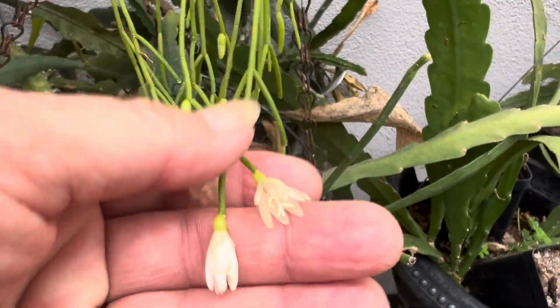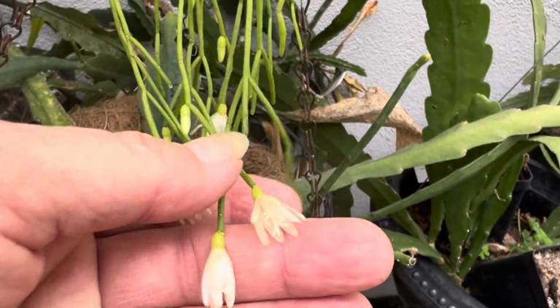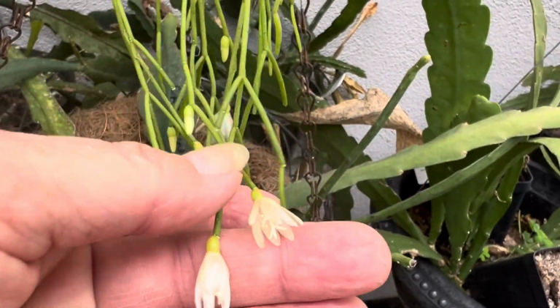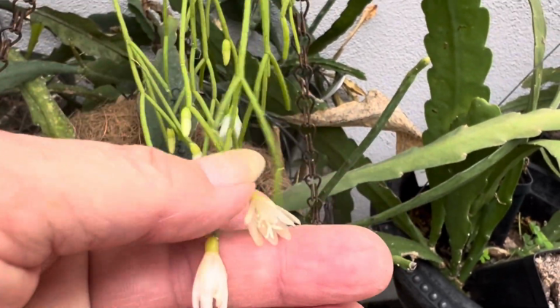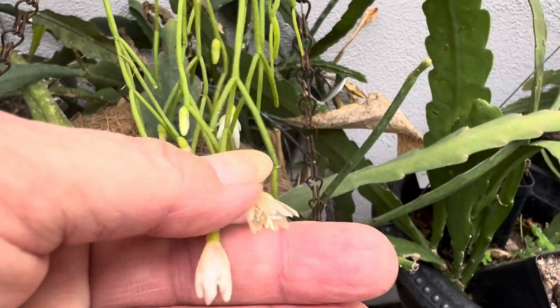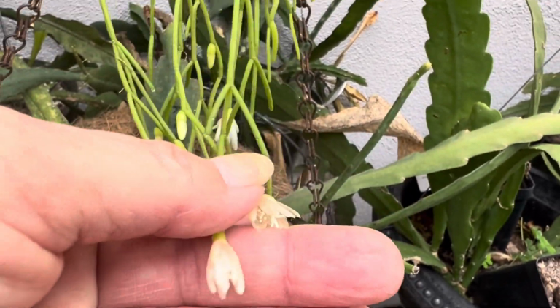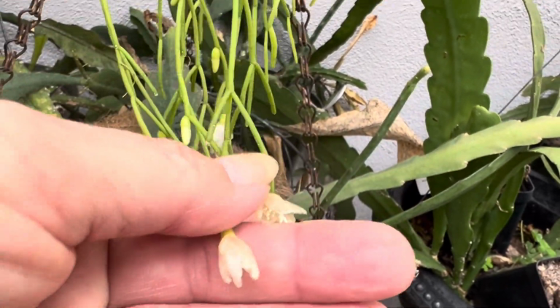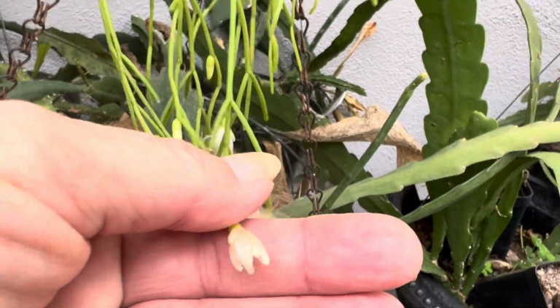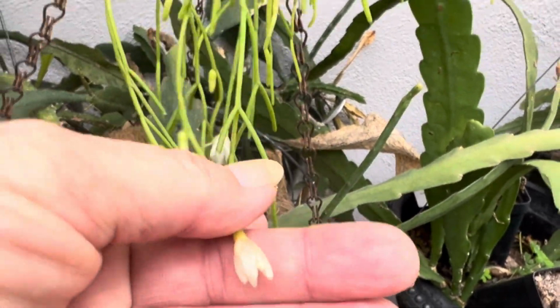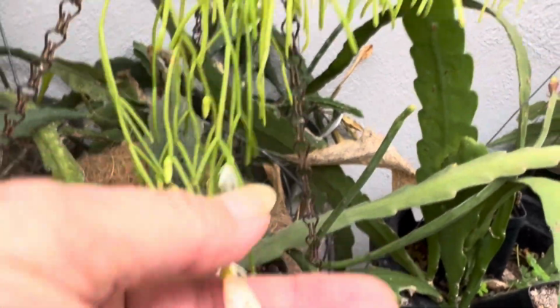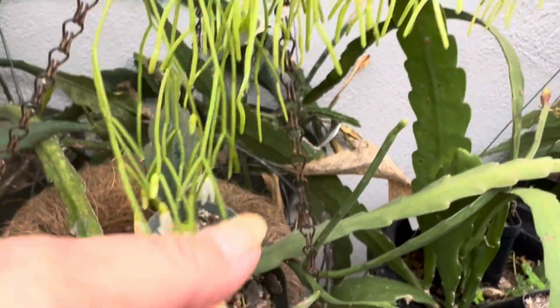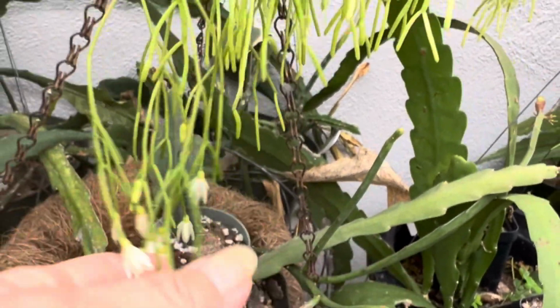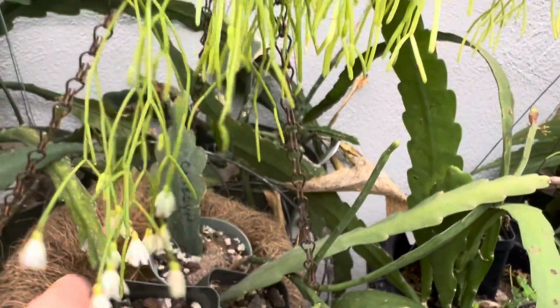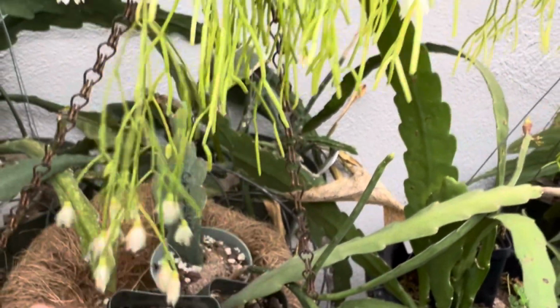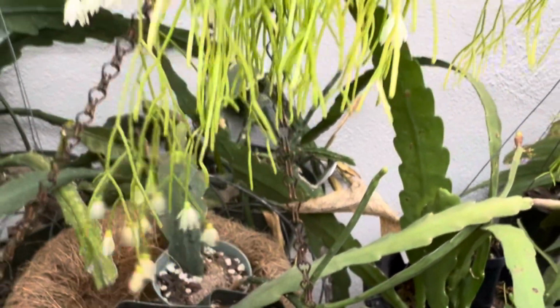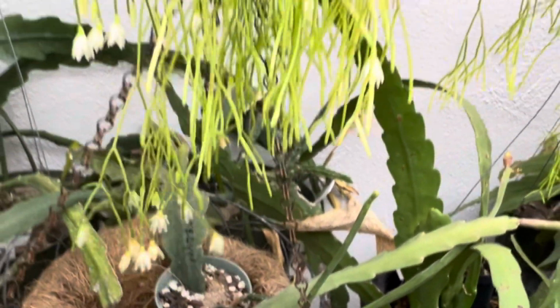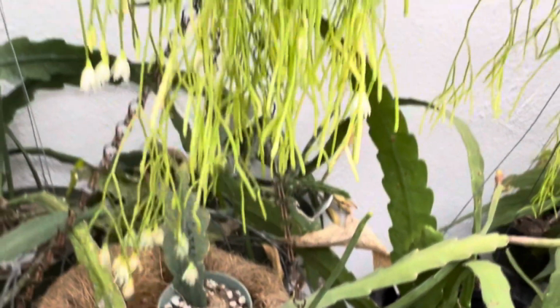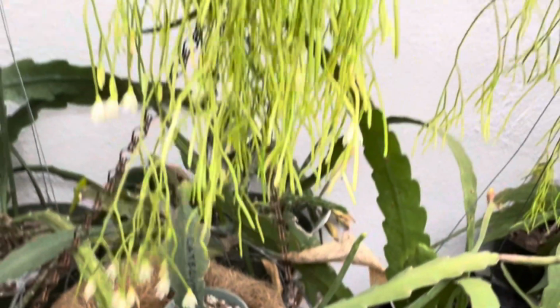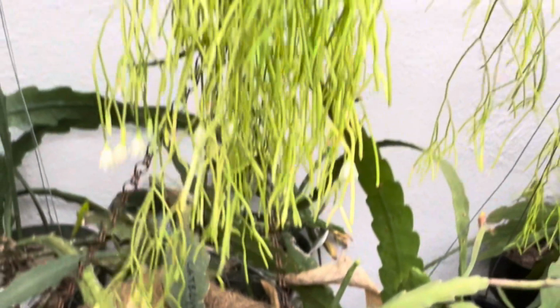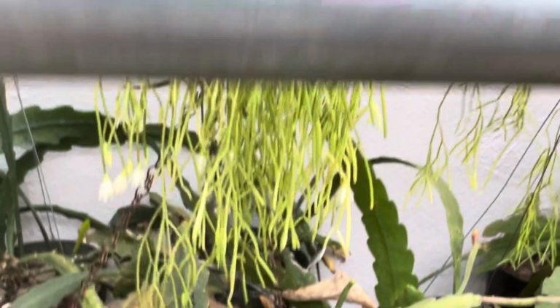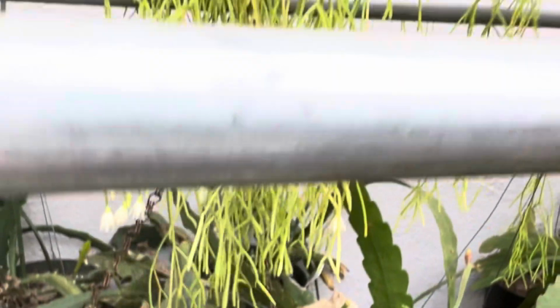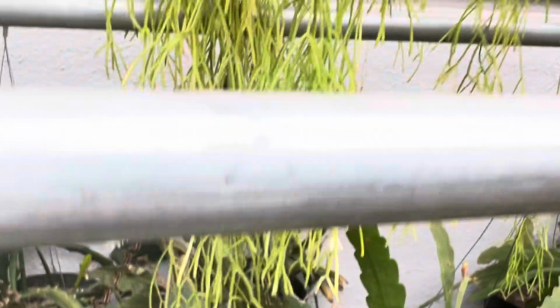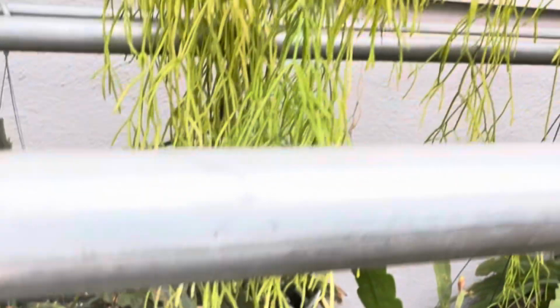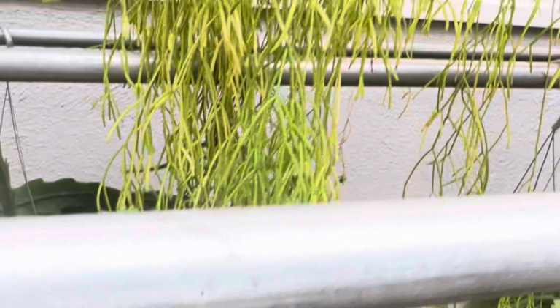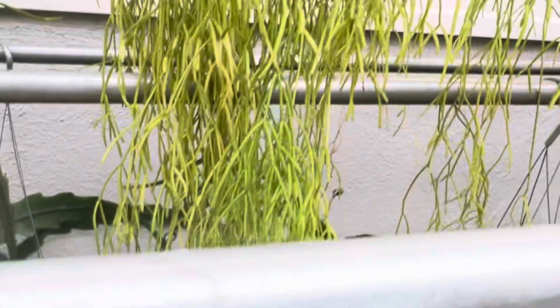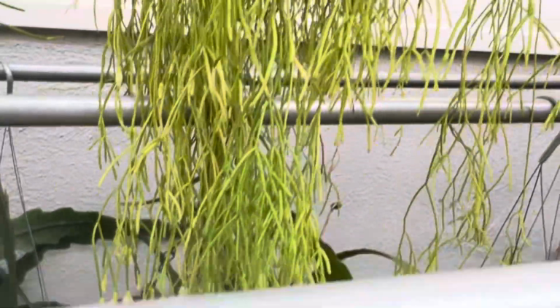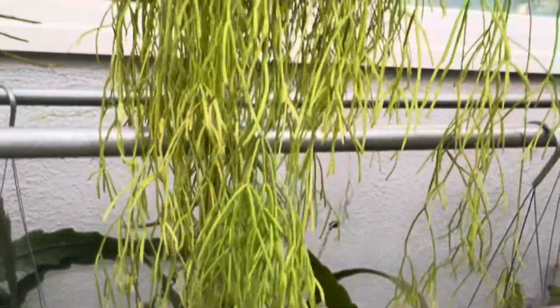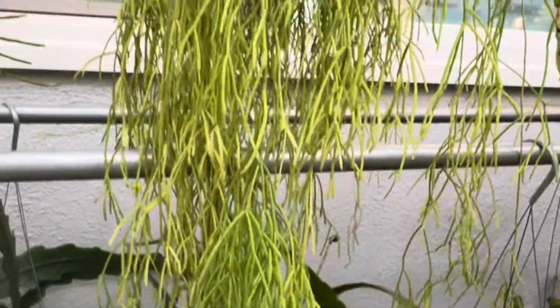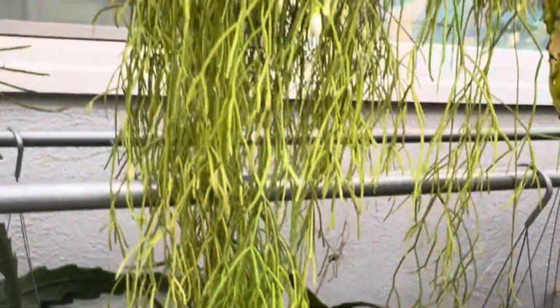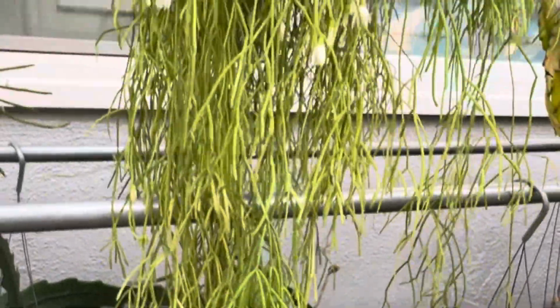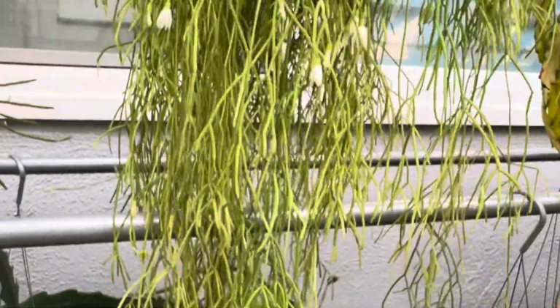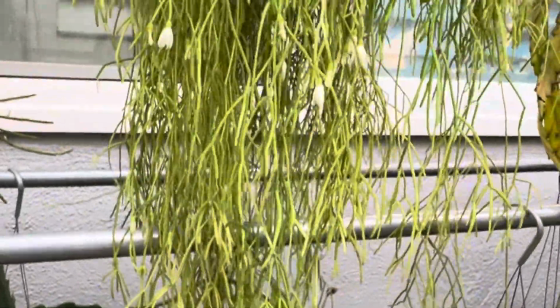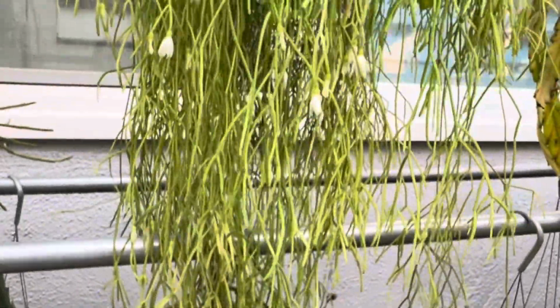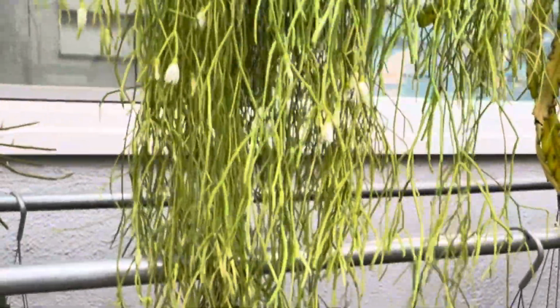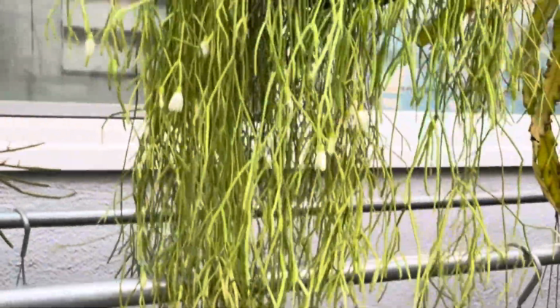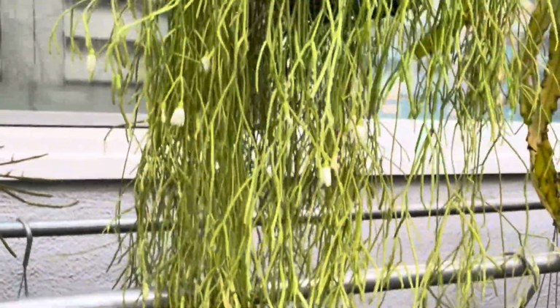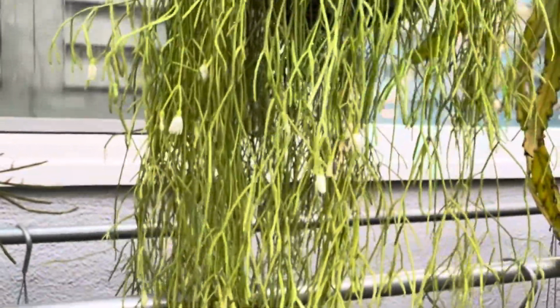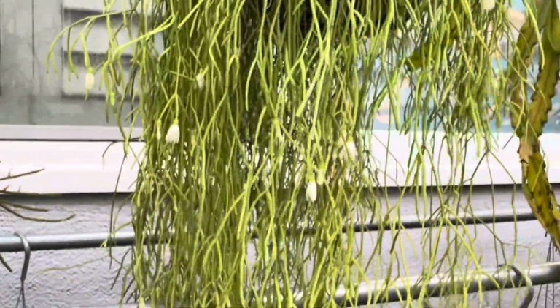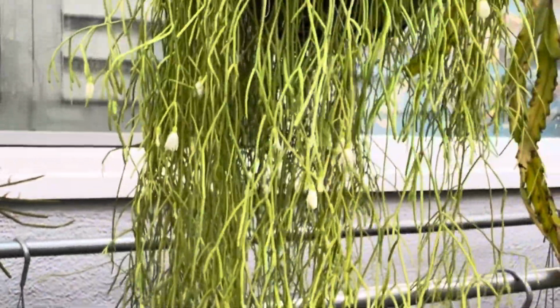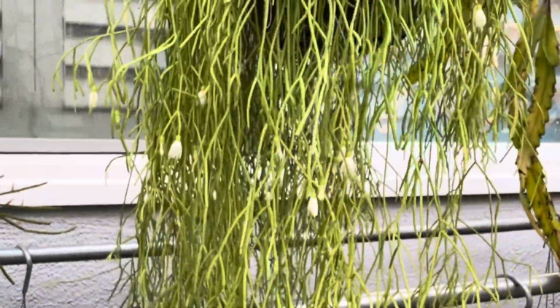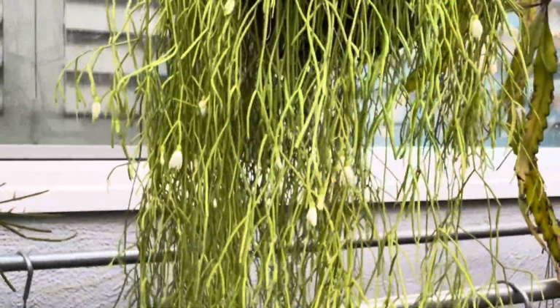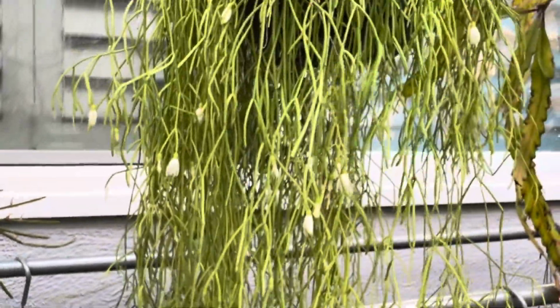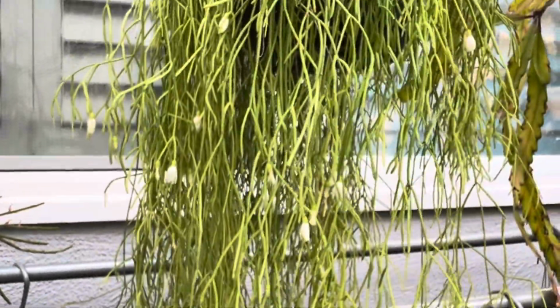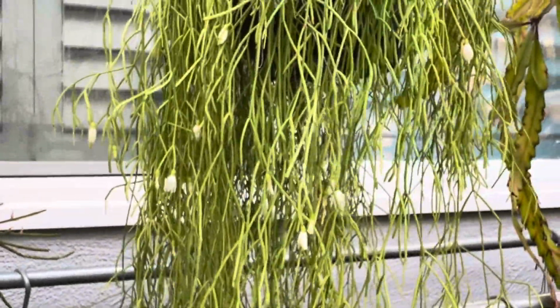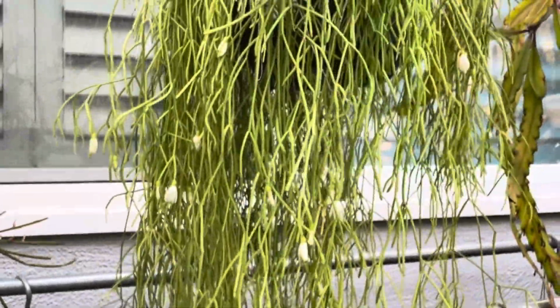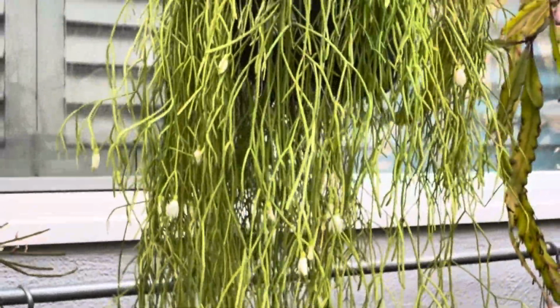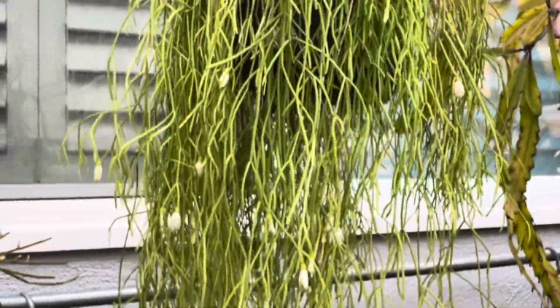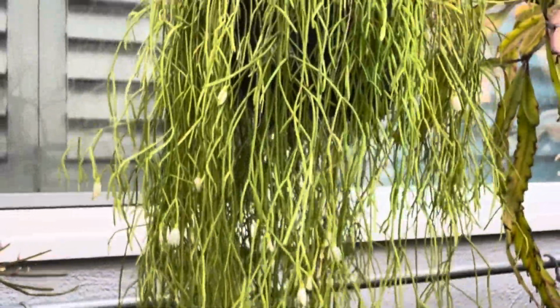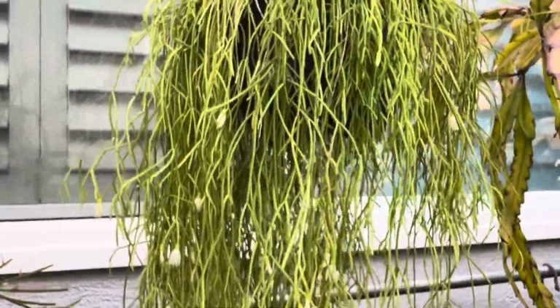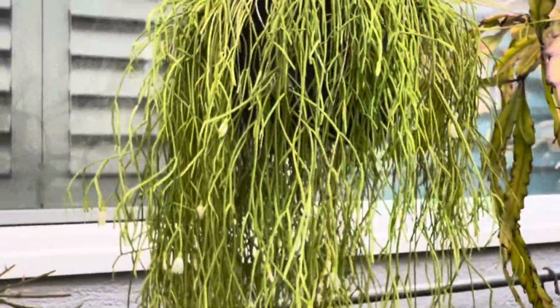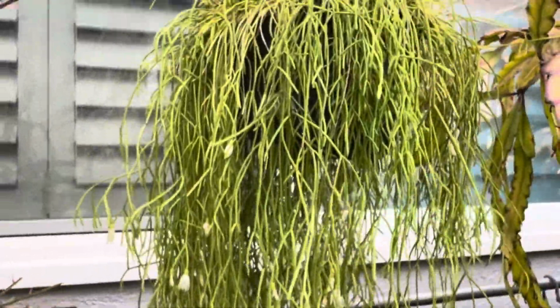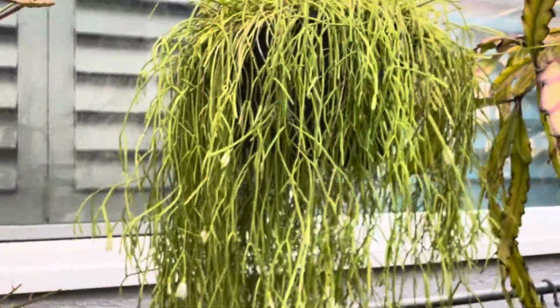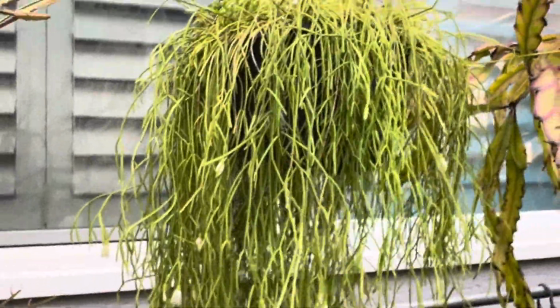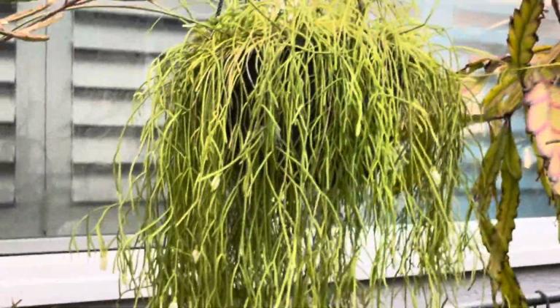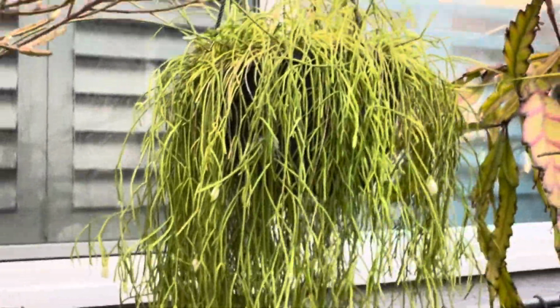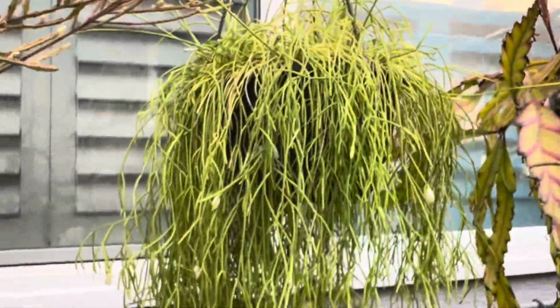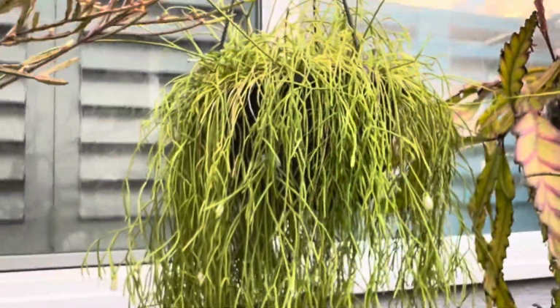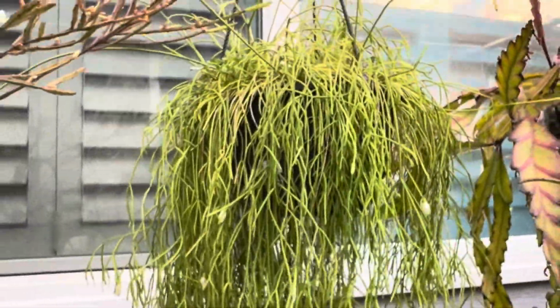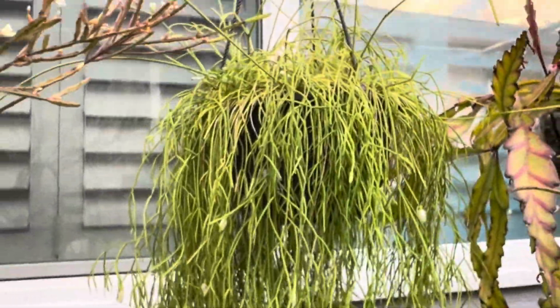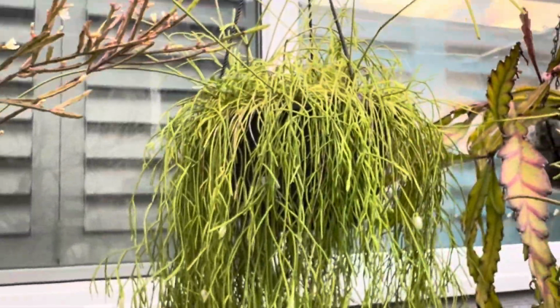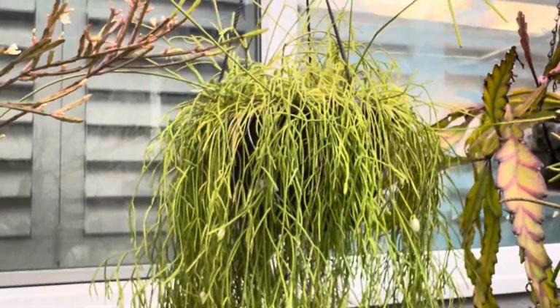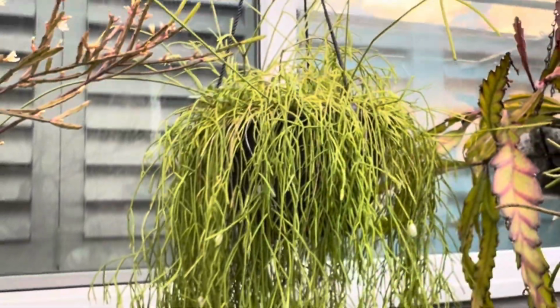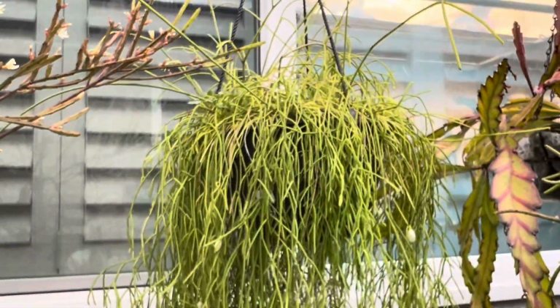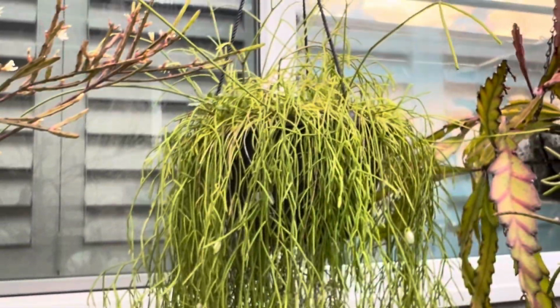So there you have it. The plant was repotted, doing well, and it's even blooming.